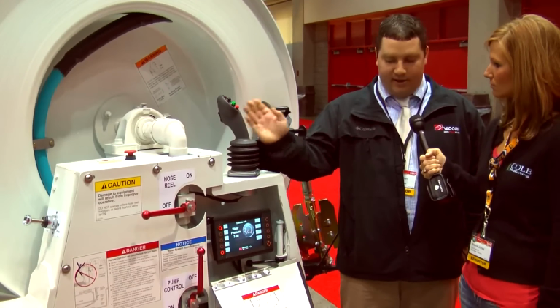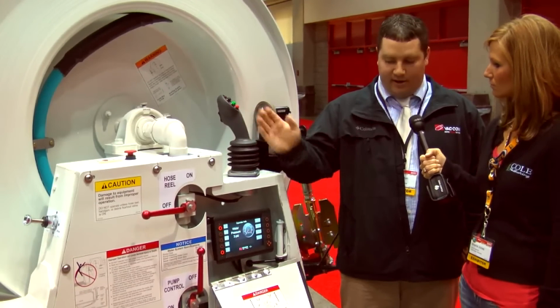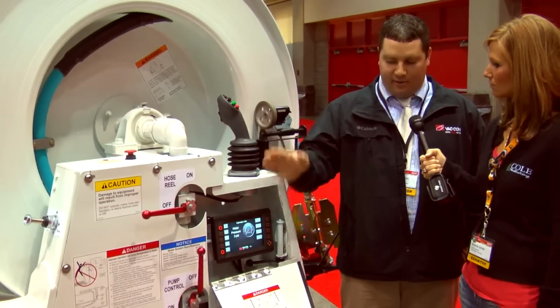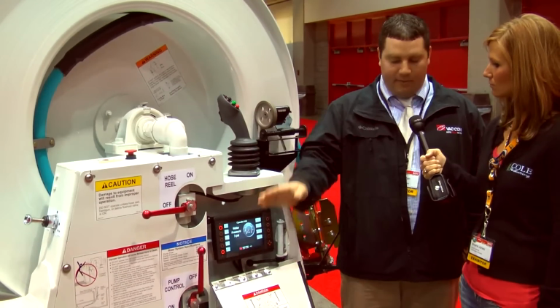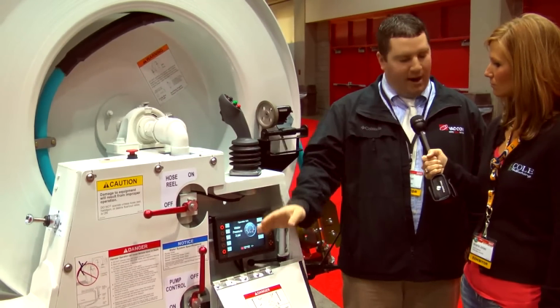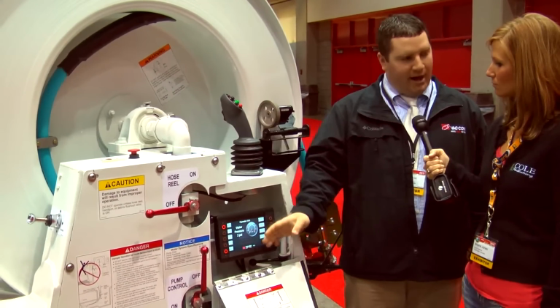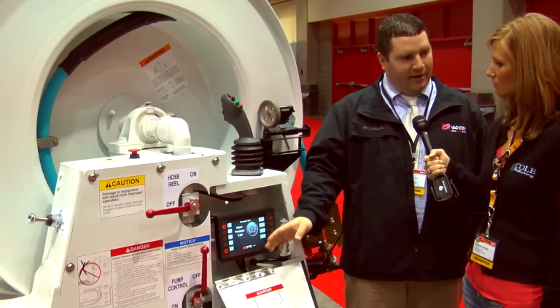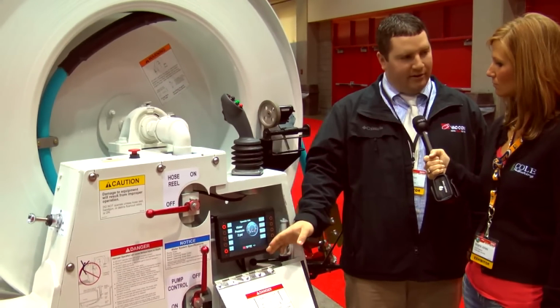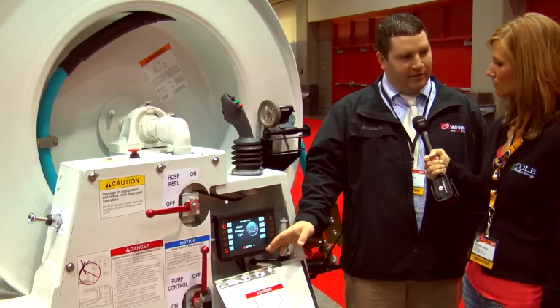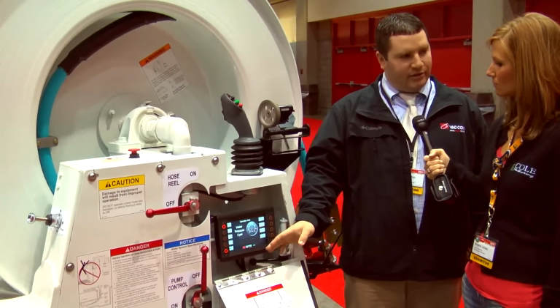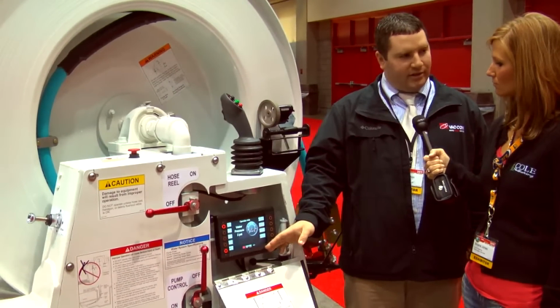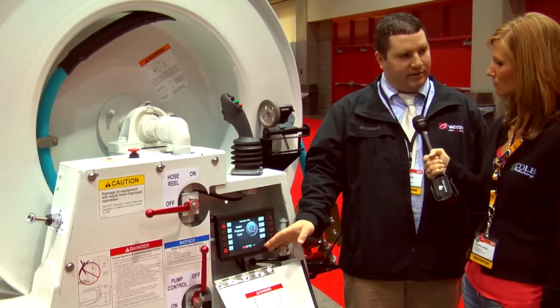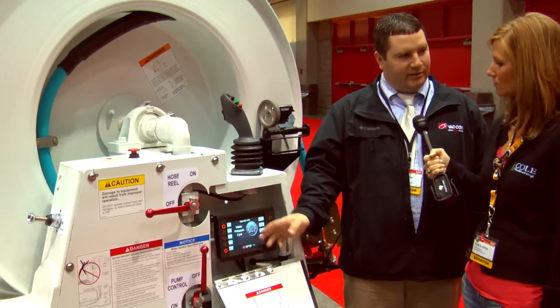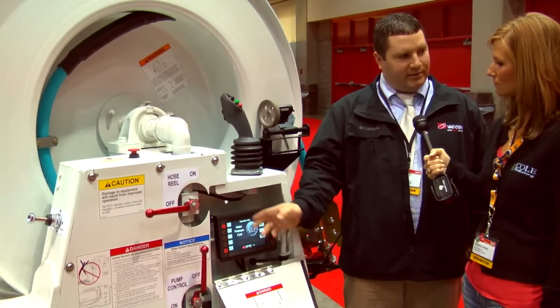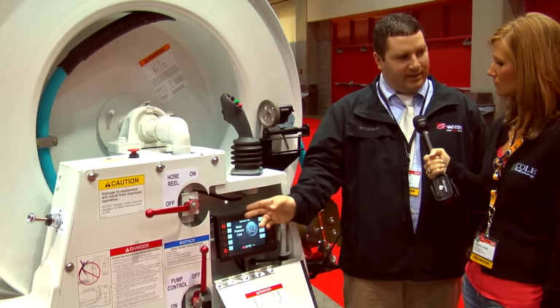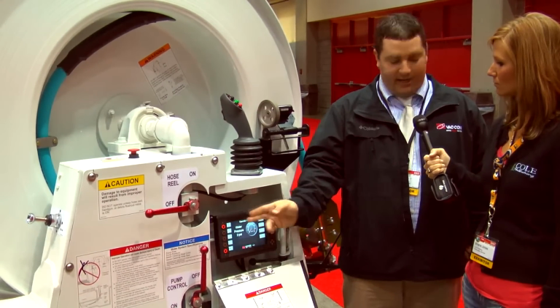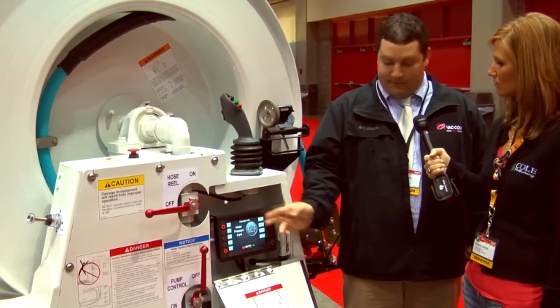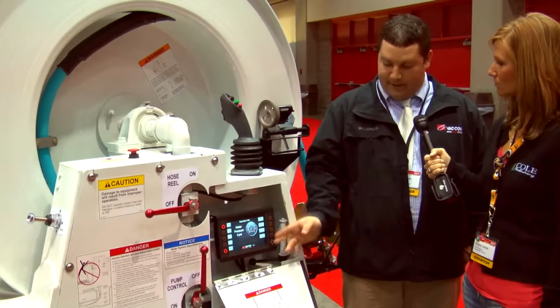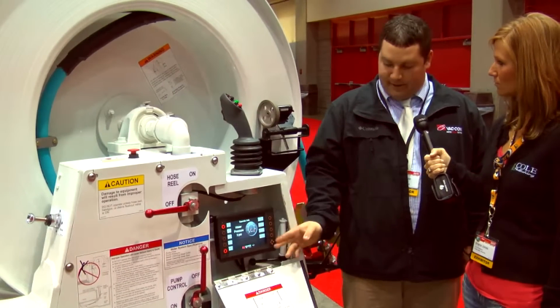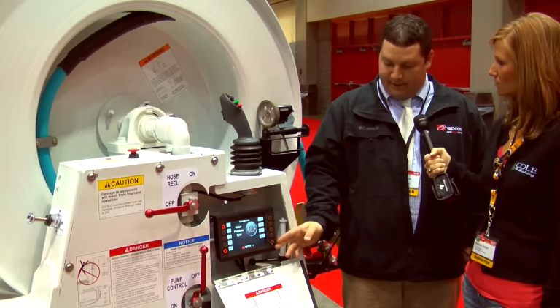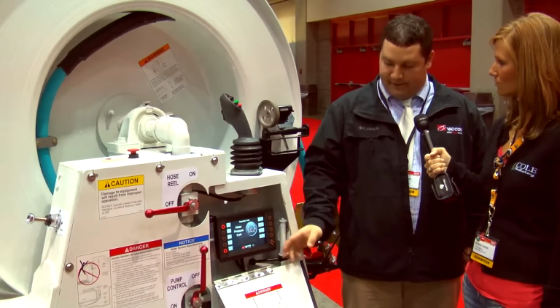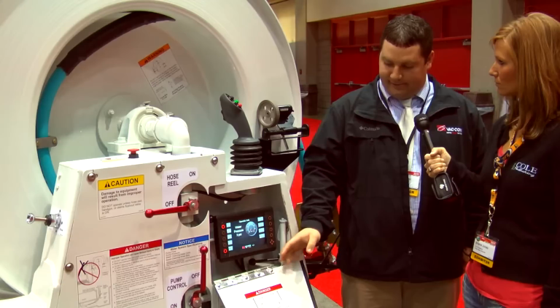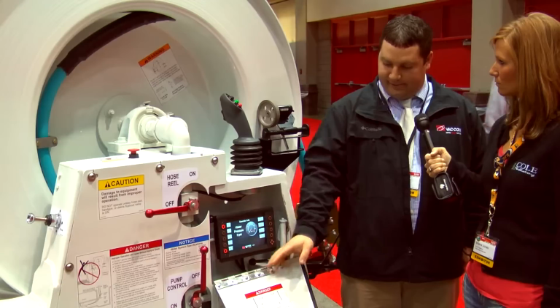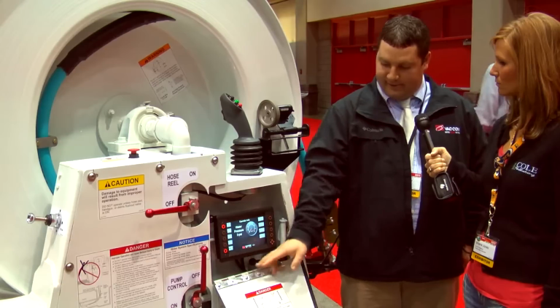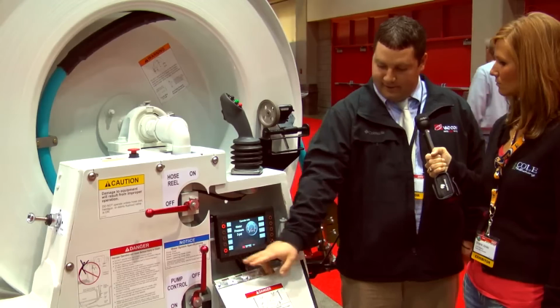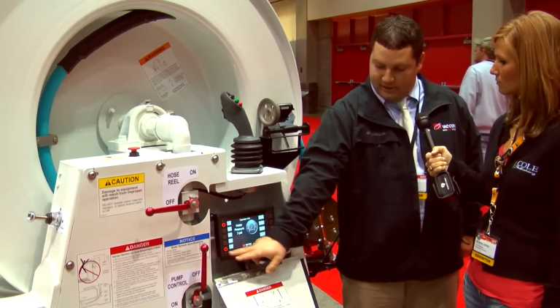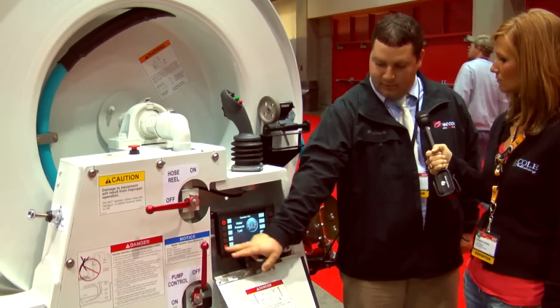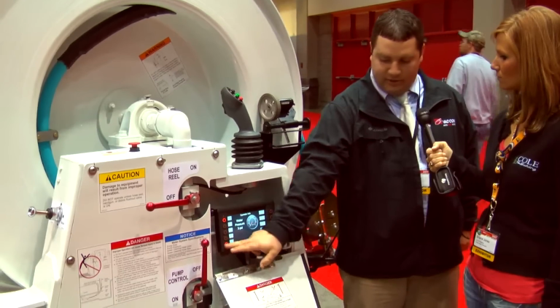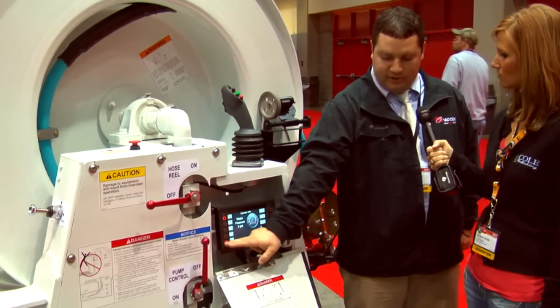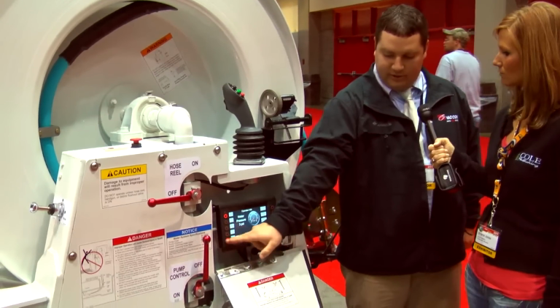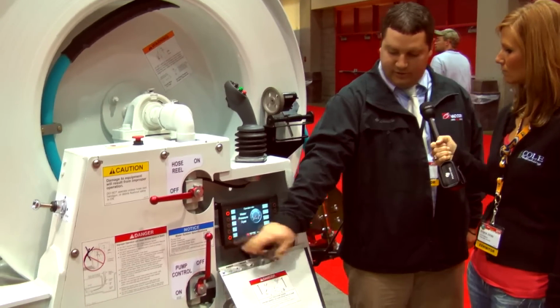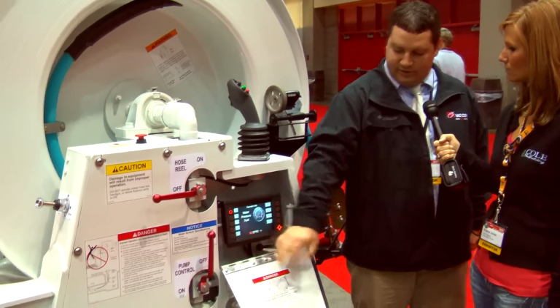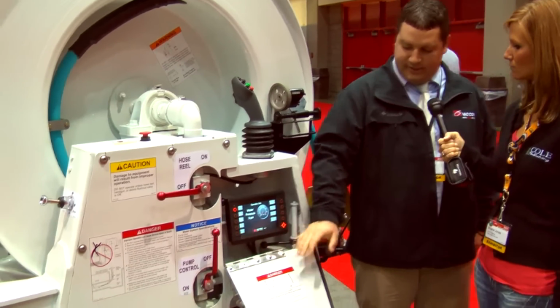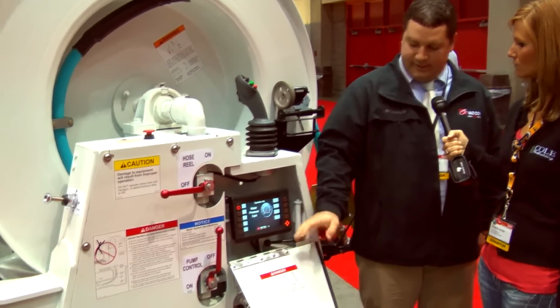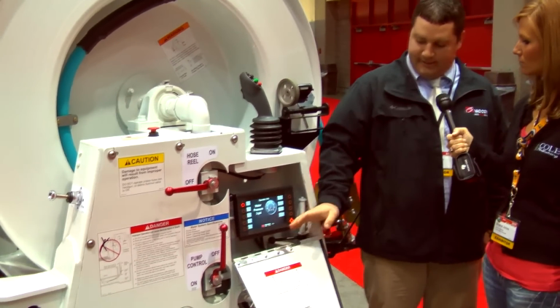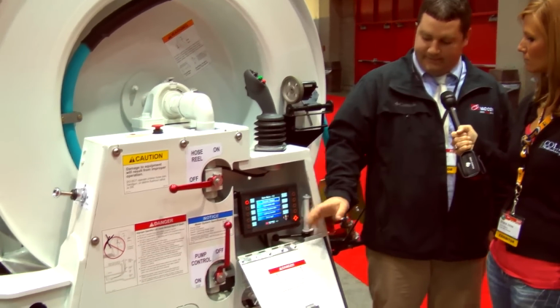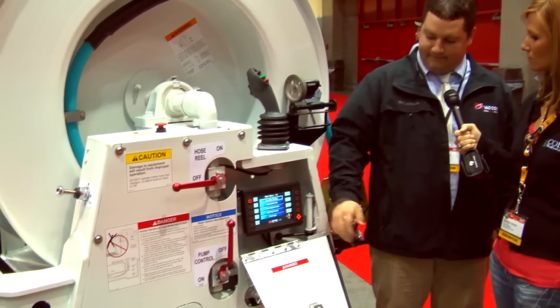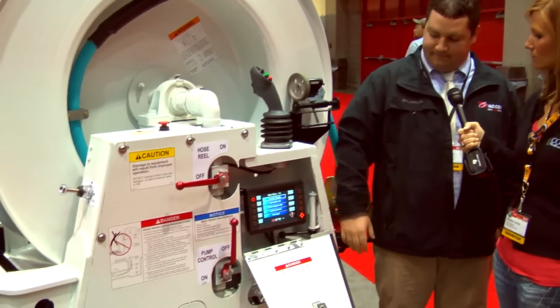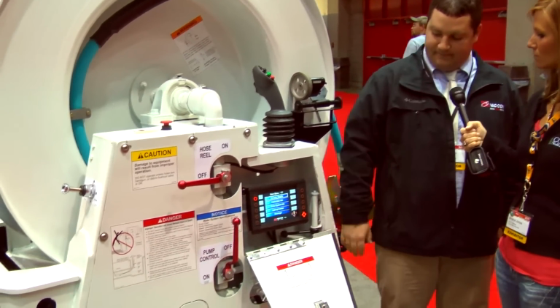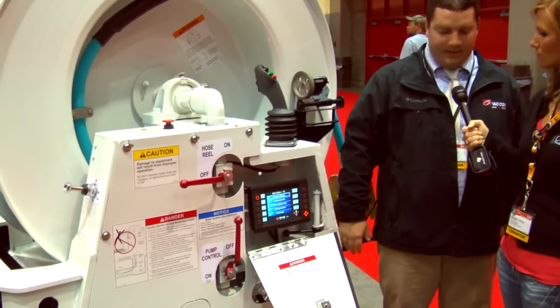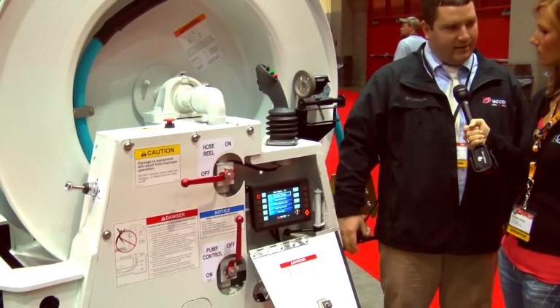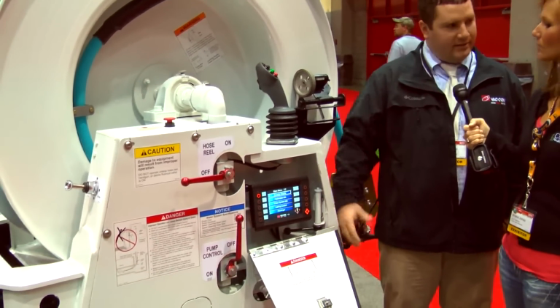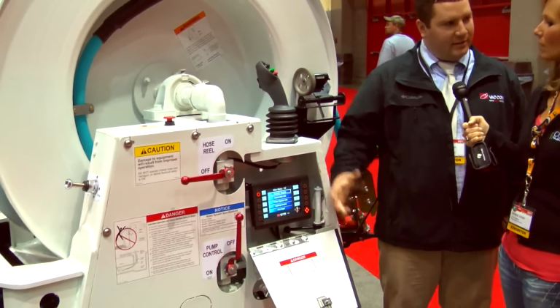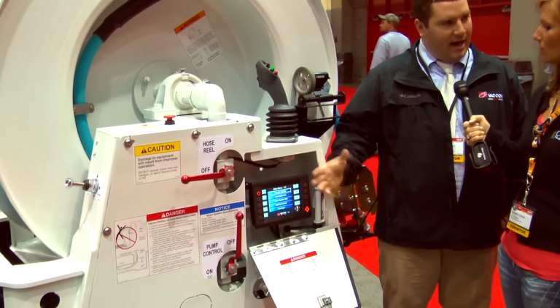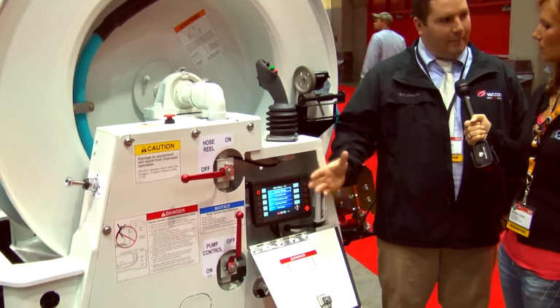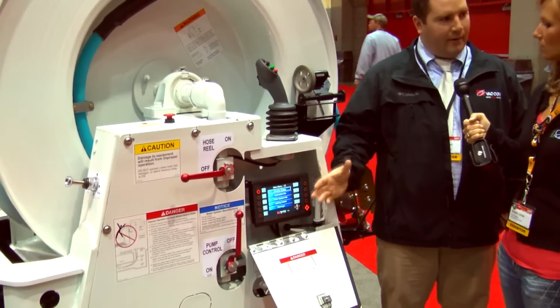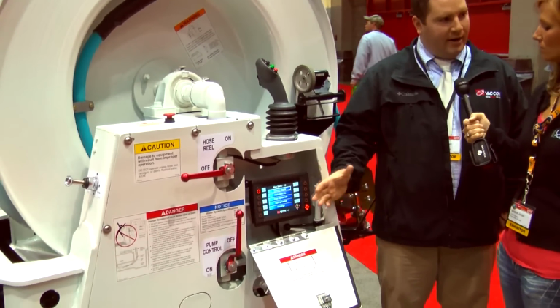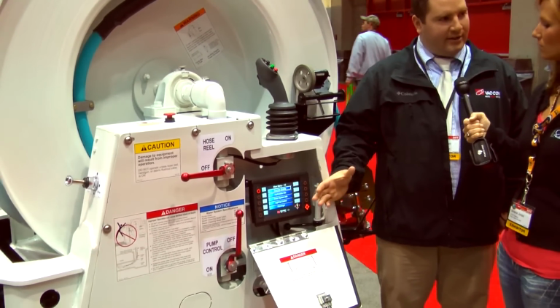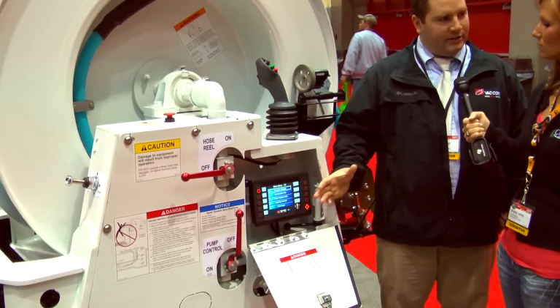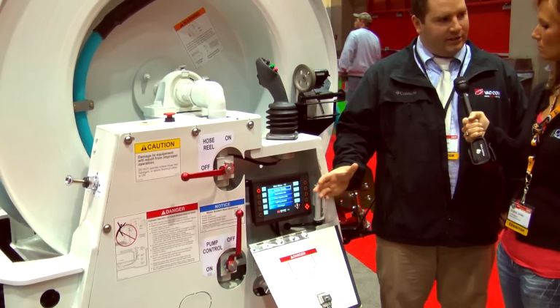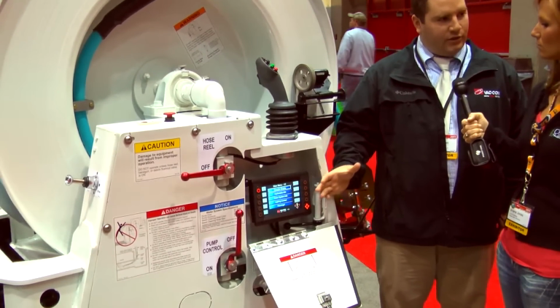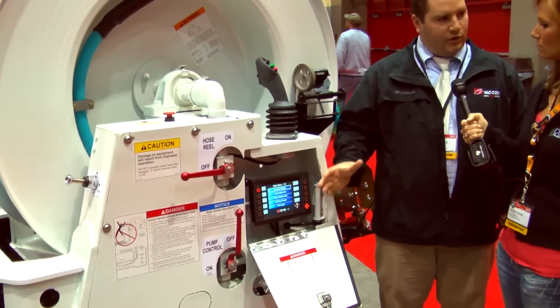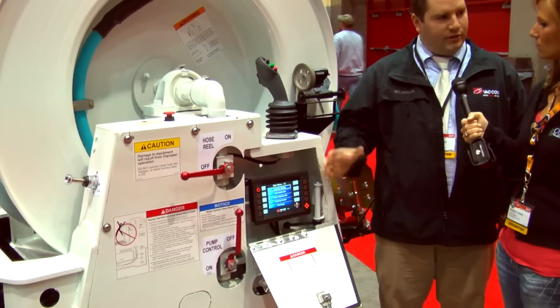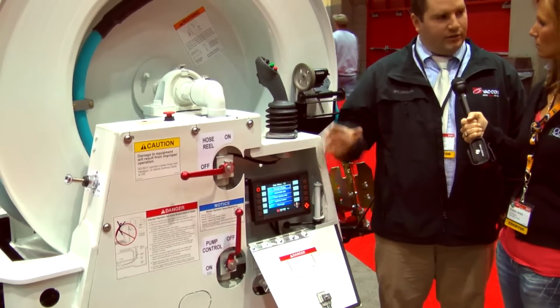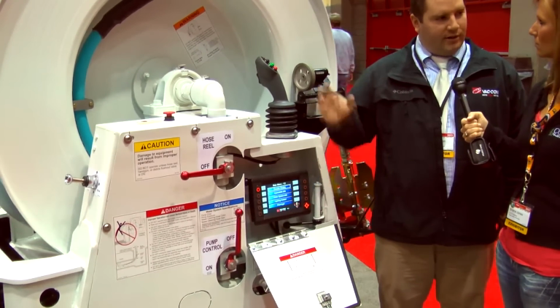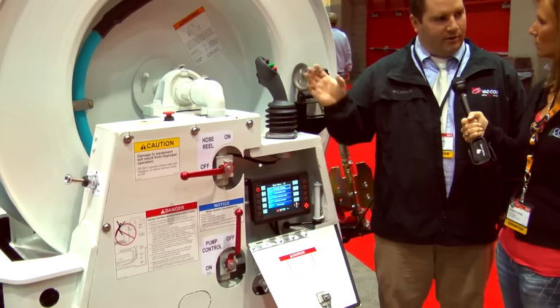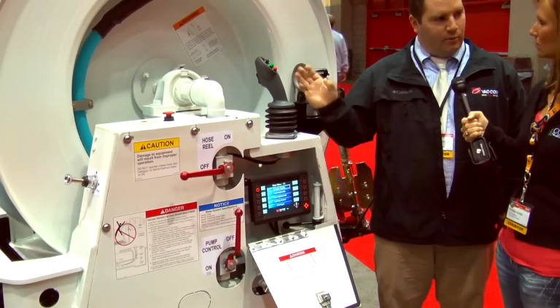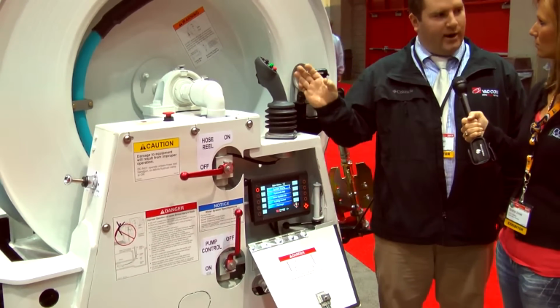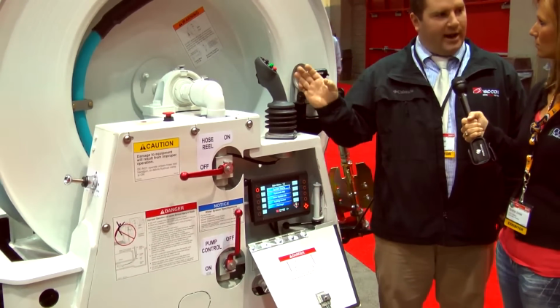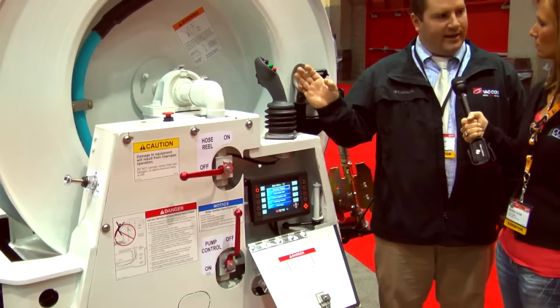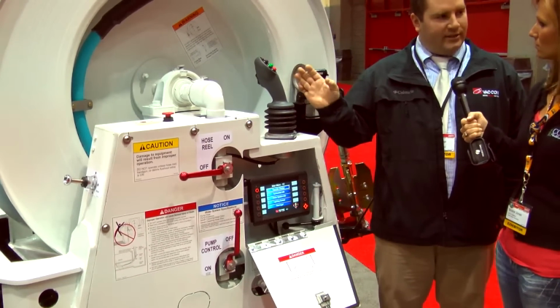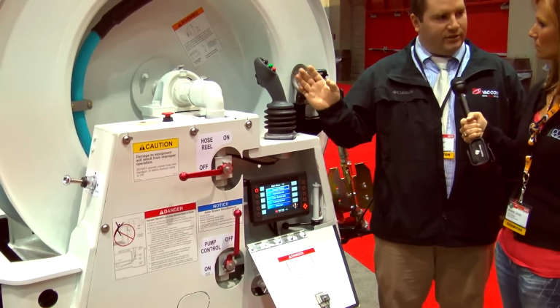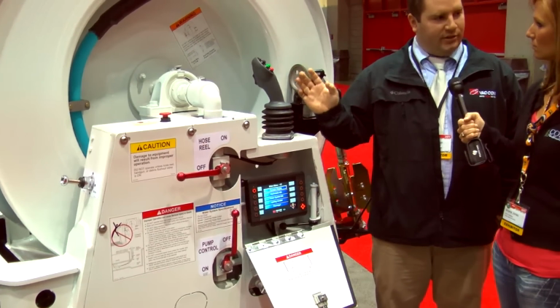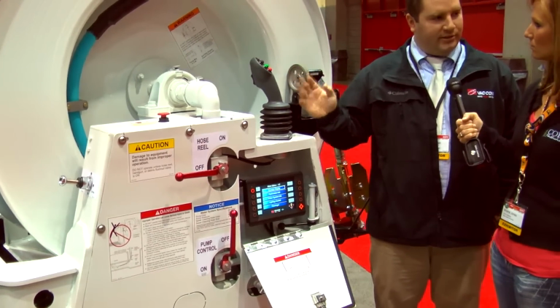We monitor the truck through this gauge panel here, switching through screens so the operator can control the truck with one-handed controls.